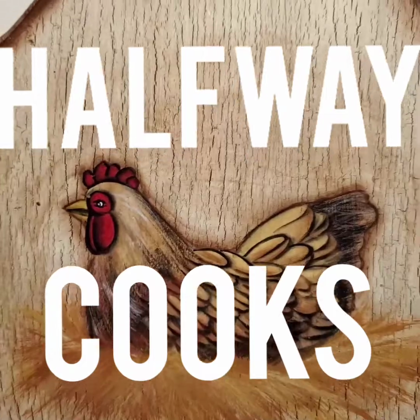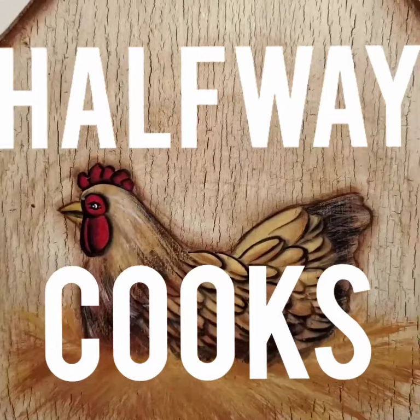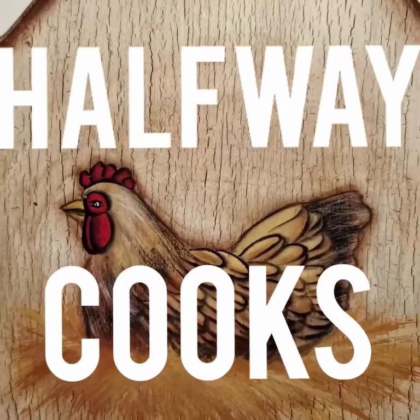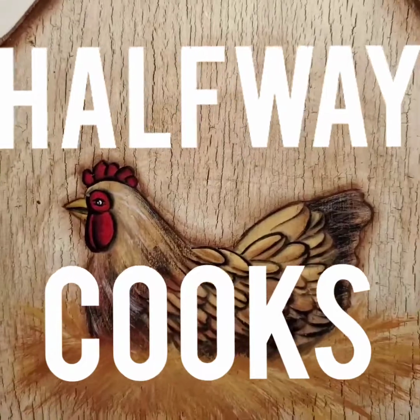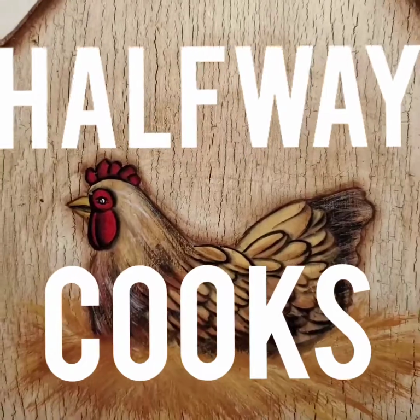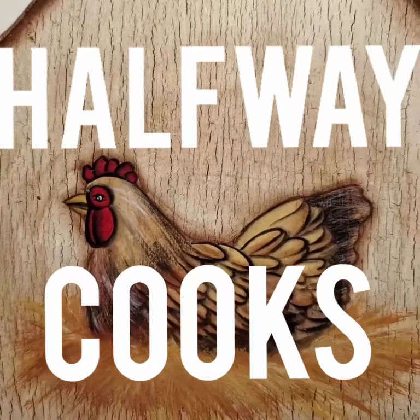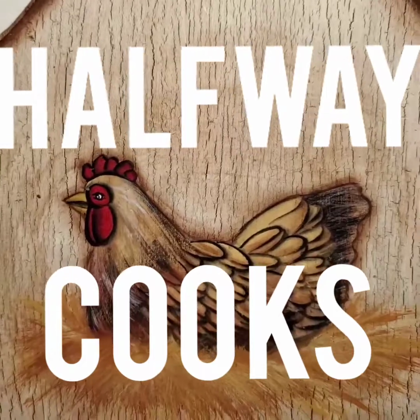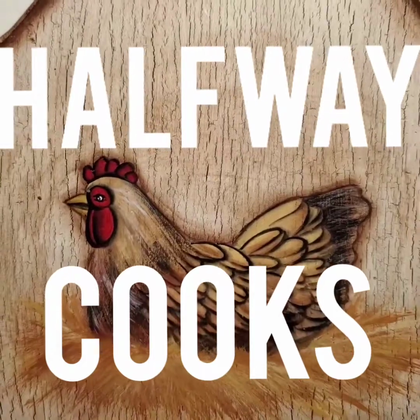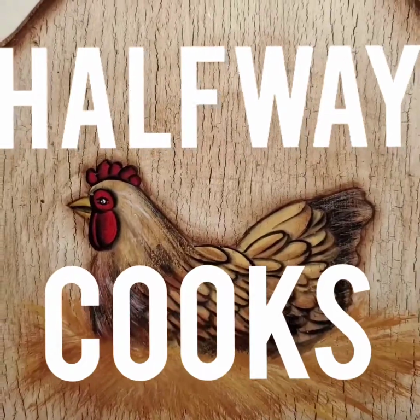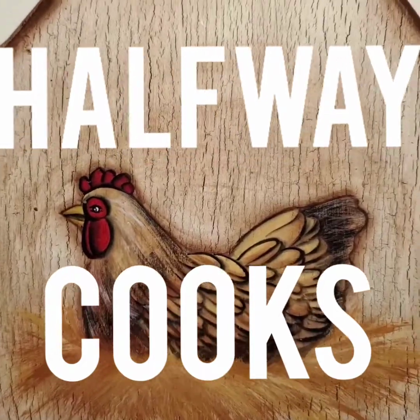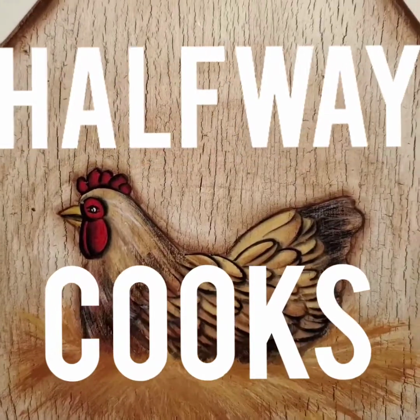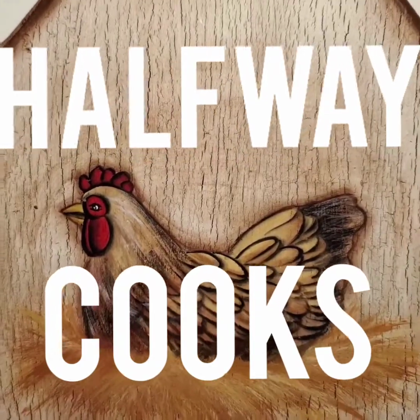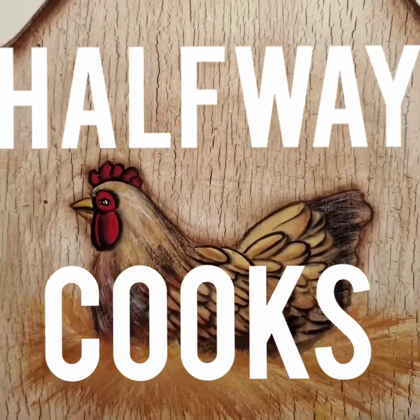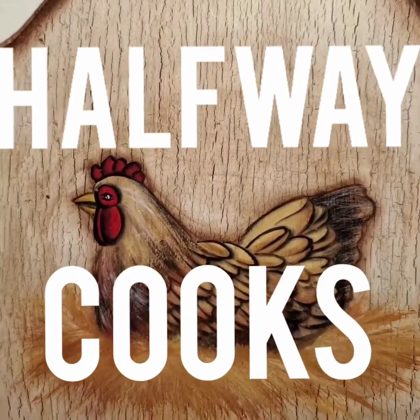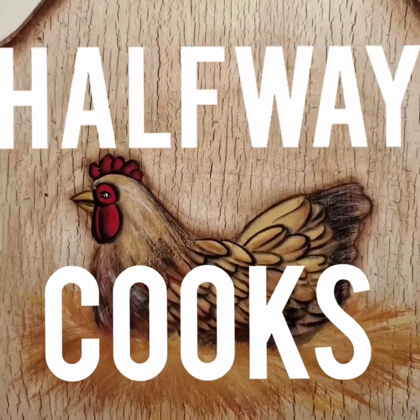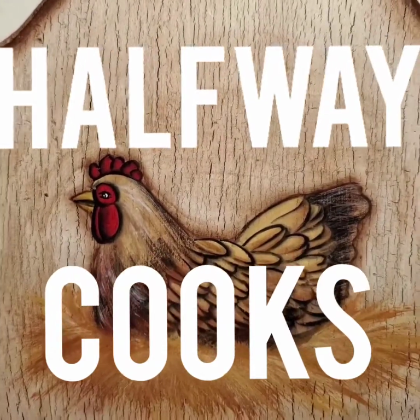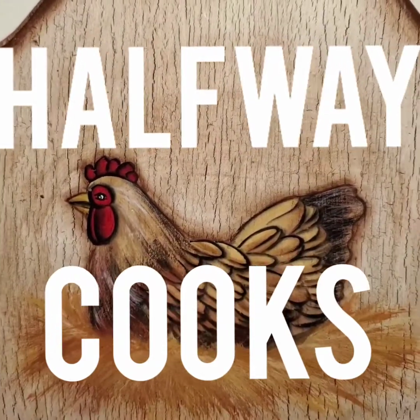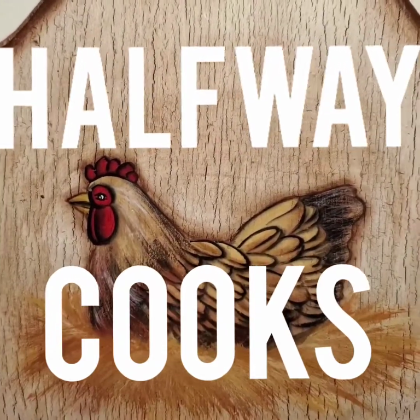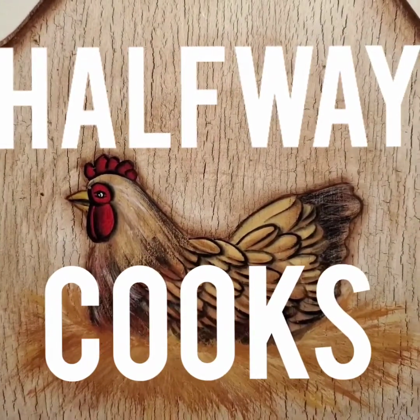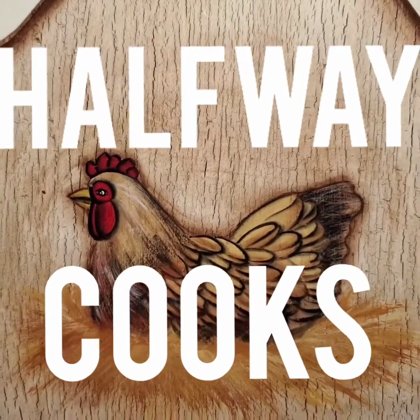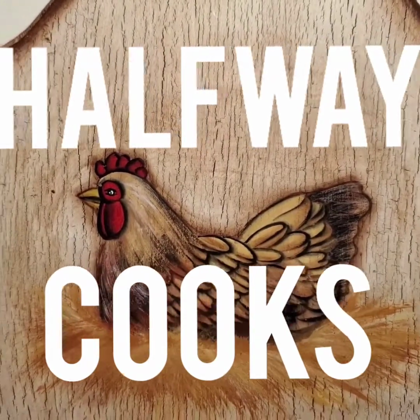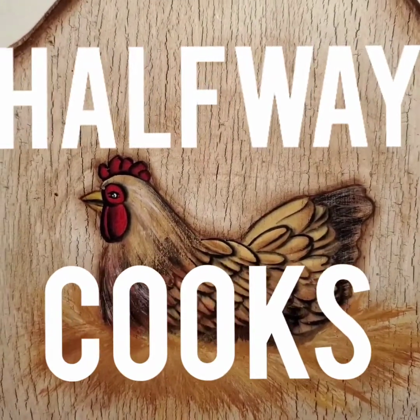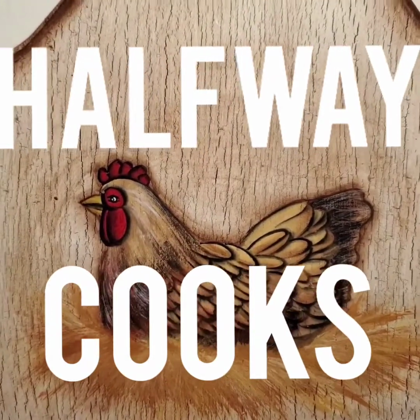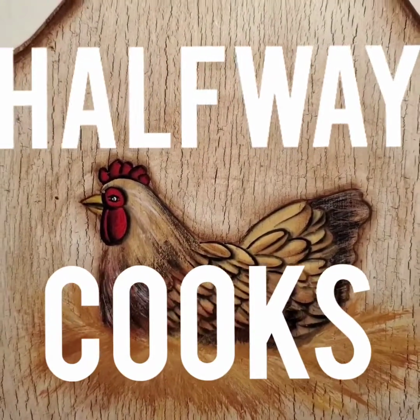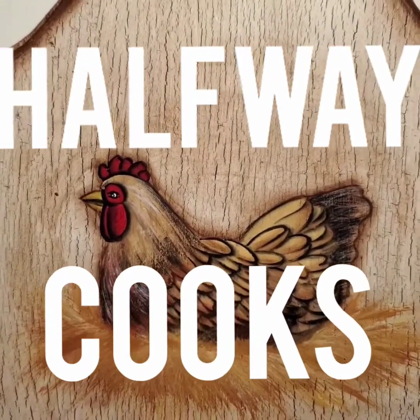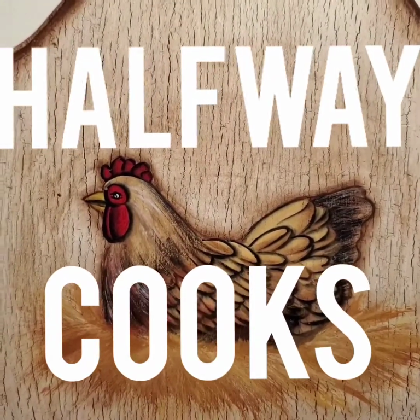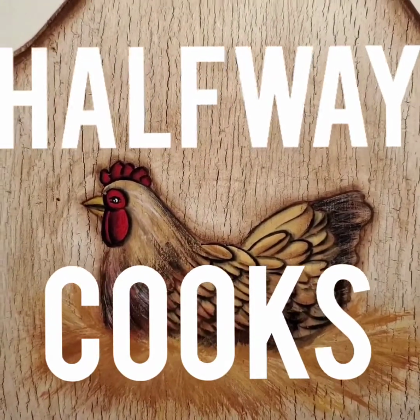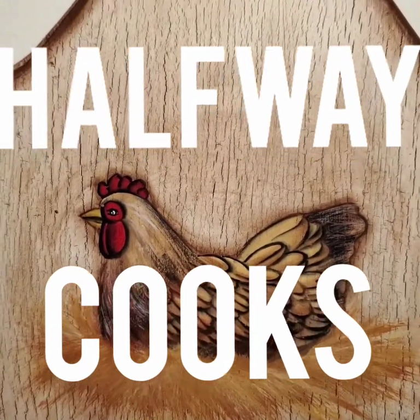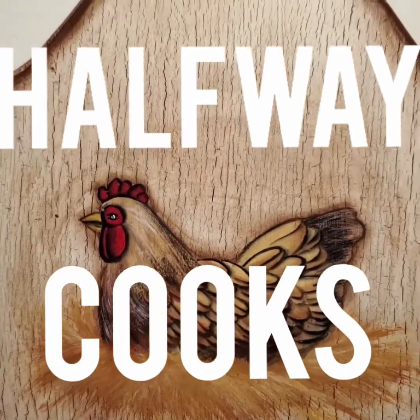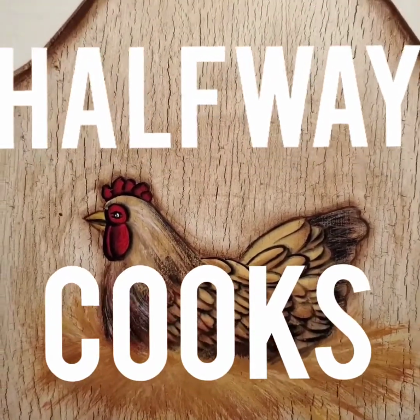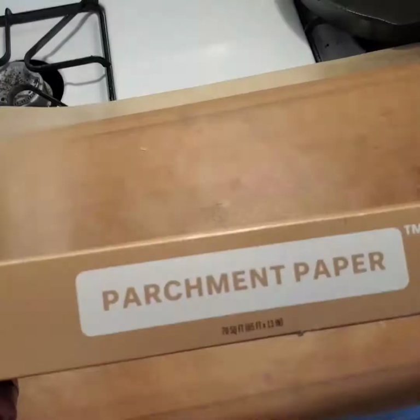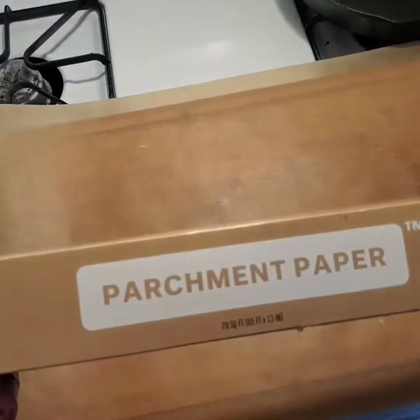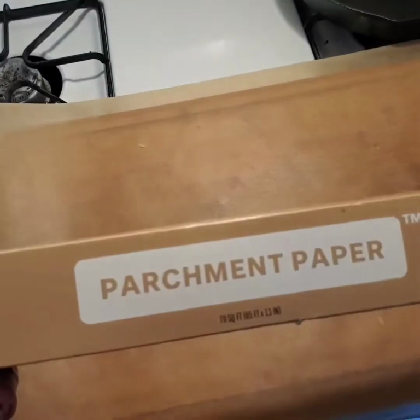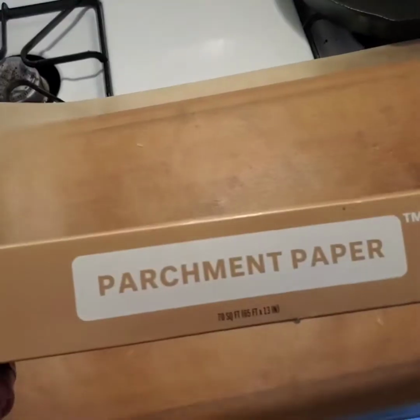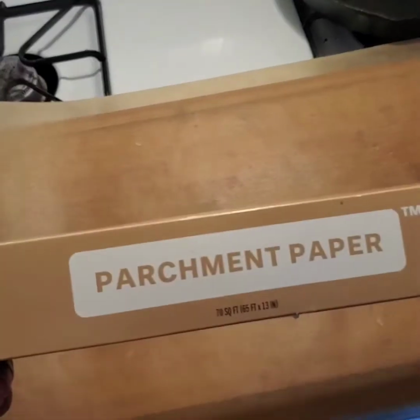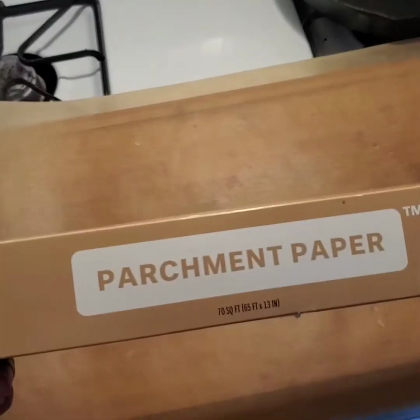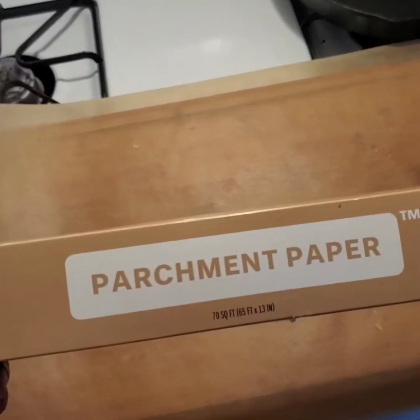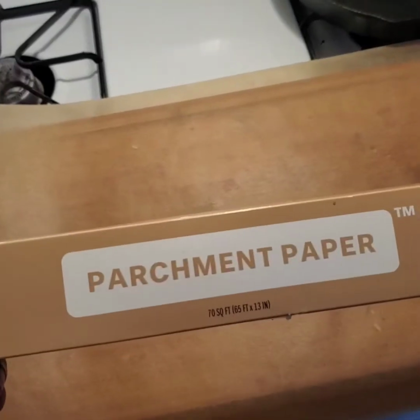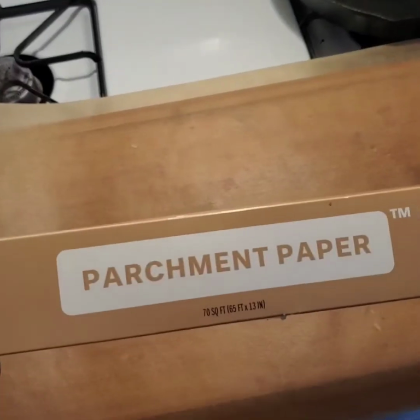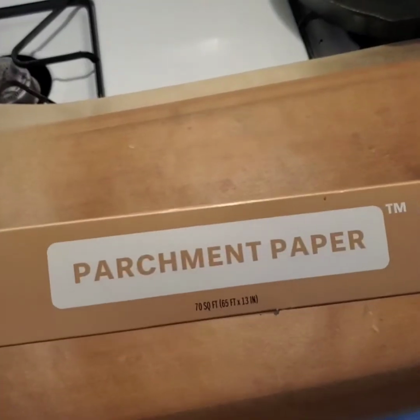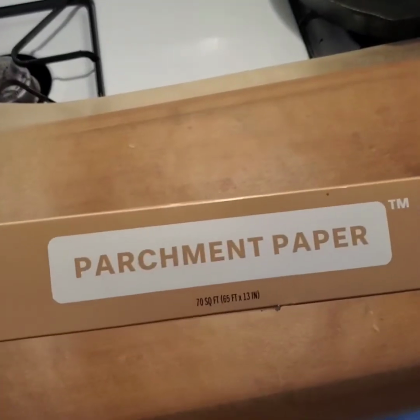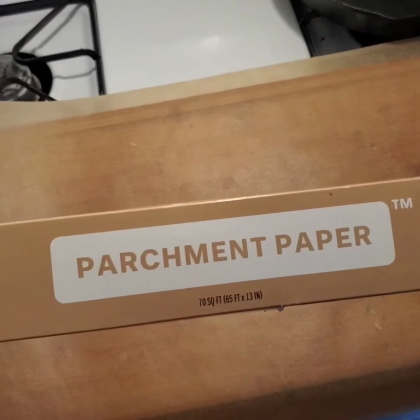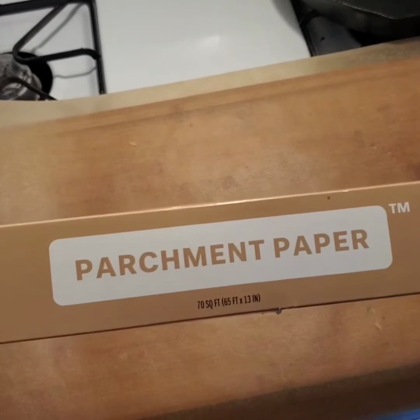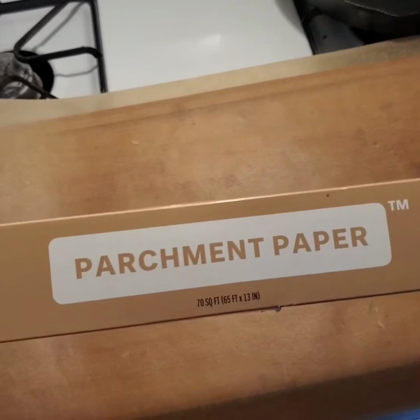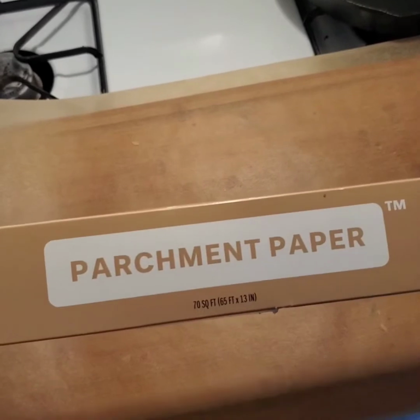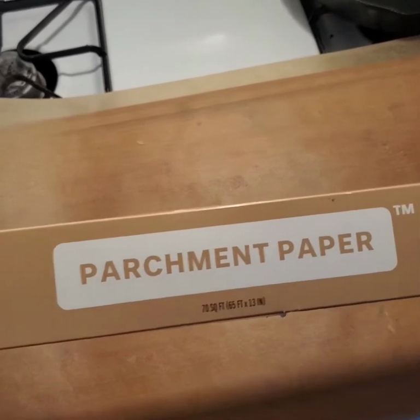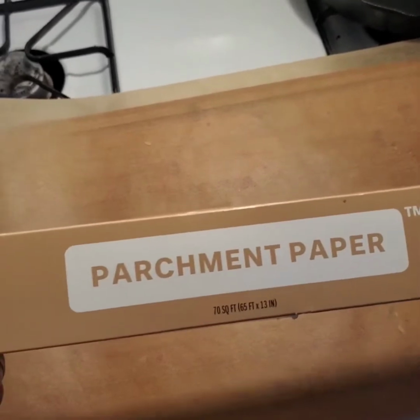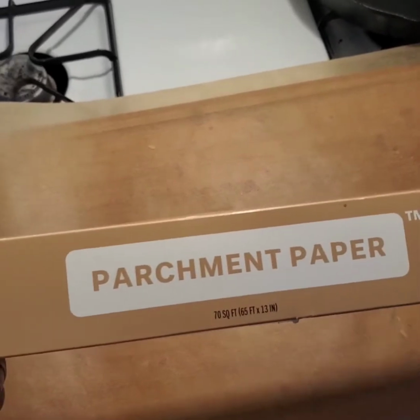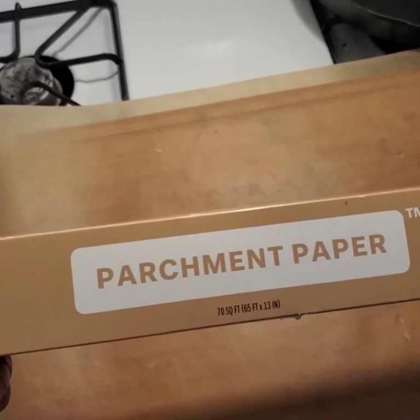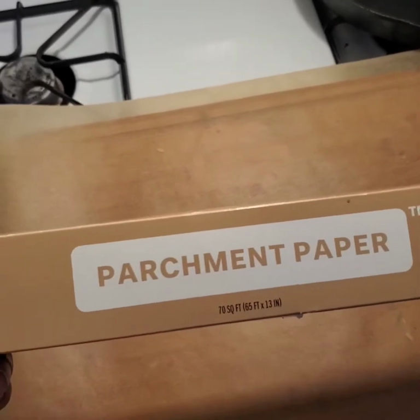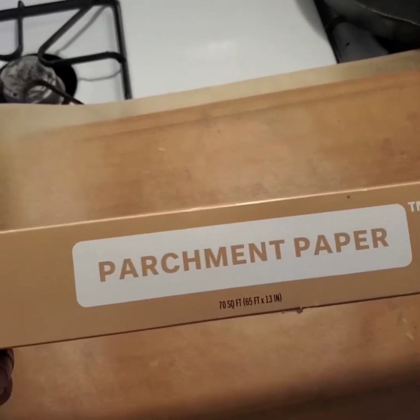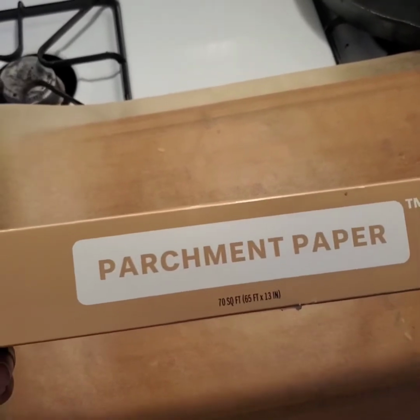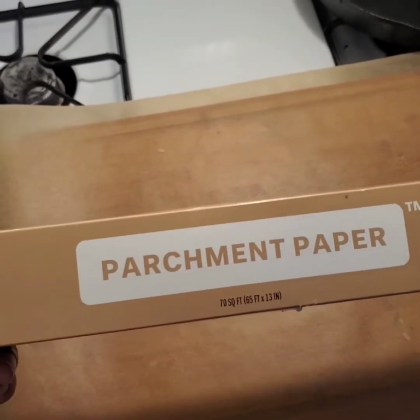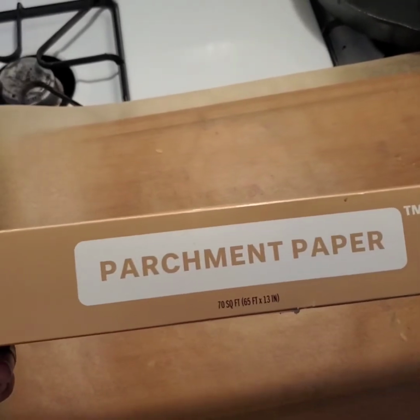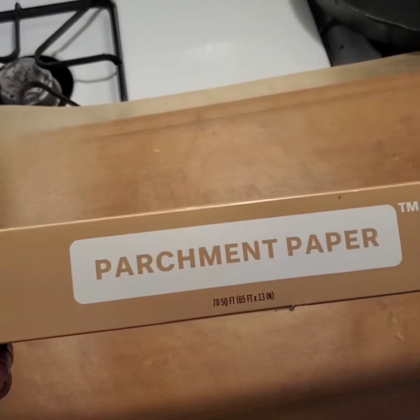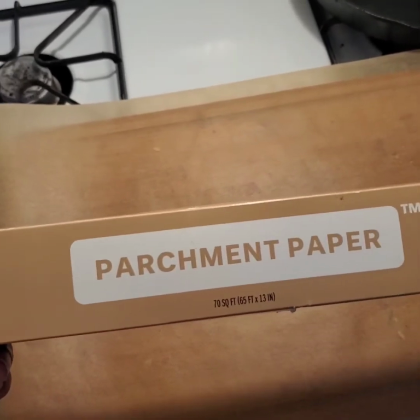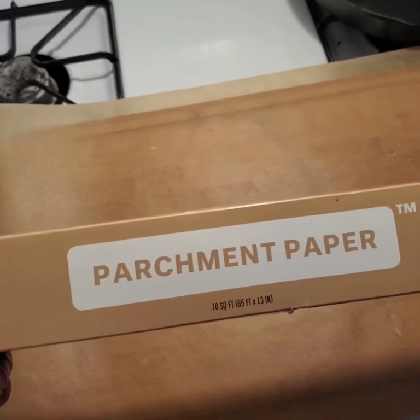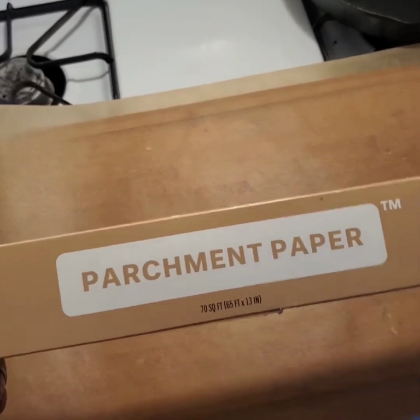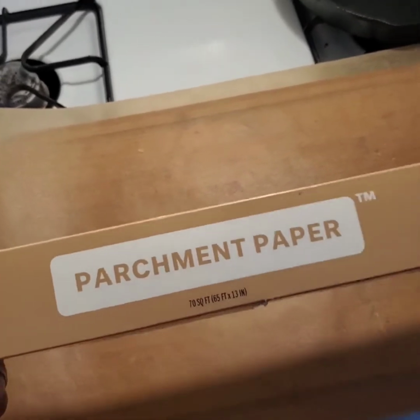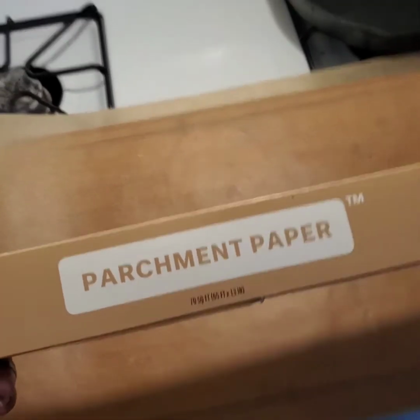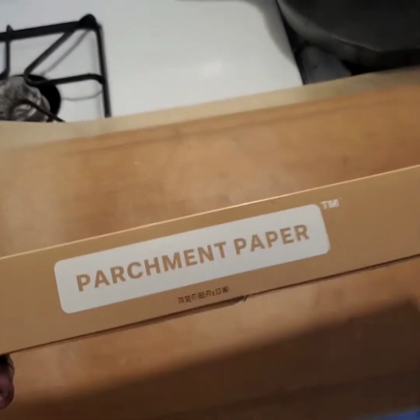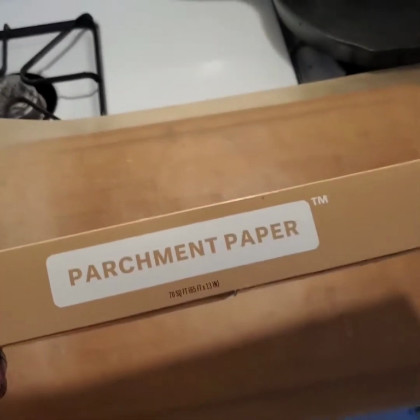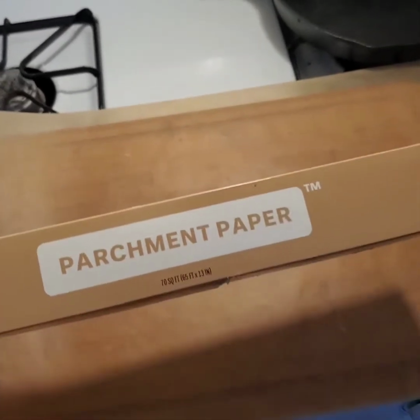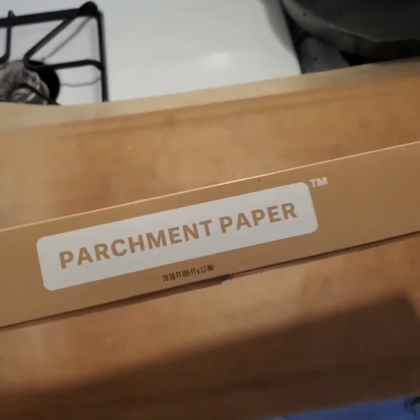I'm going to make a chicken sandwich and french fries today. Fuck waffle fries. If you have parchment paper, get it out, put it on your cutting board. Trust me, you'll thank me later.